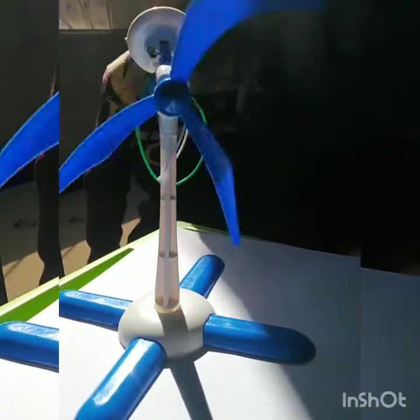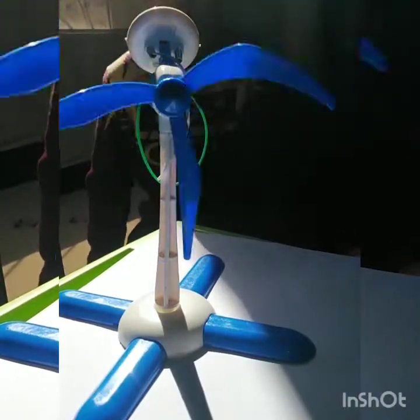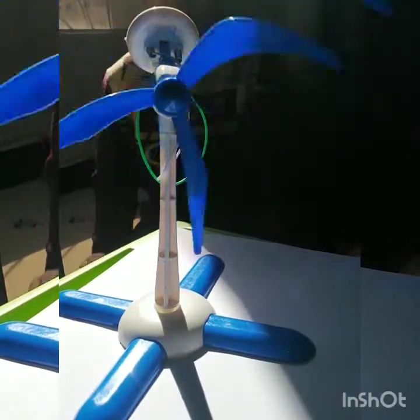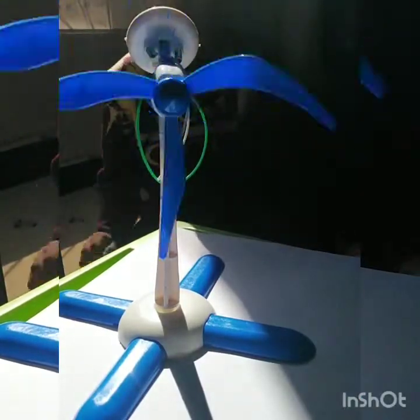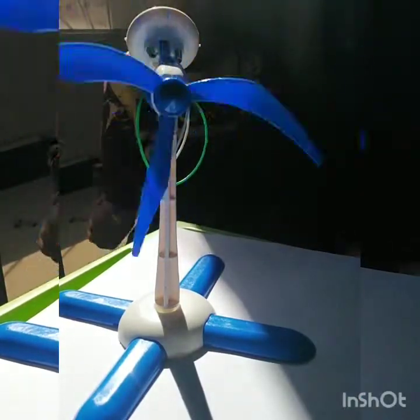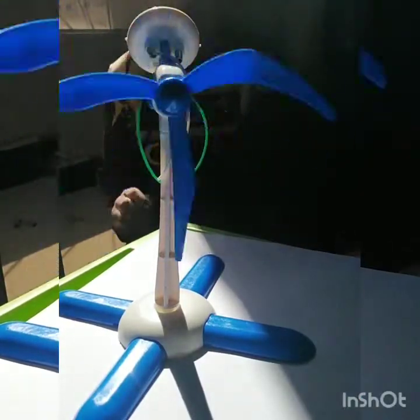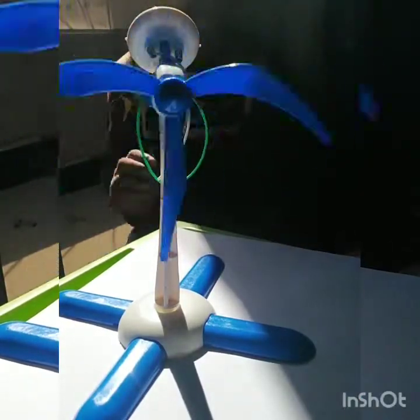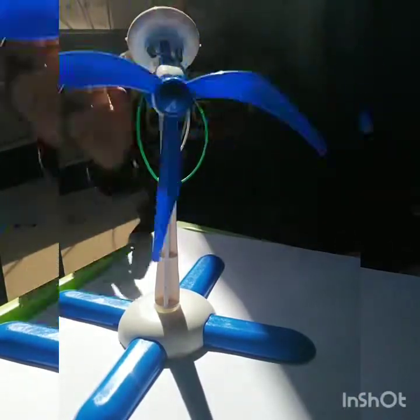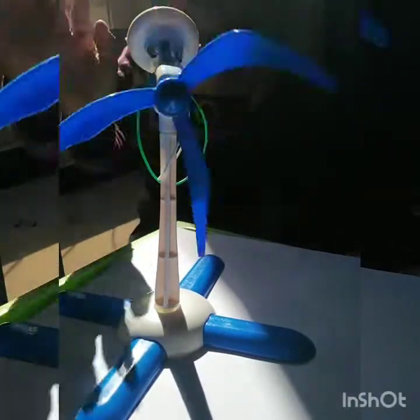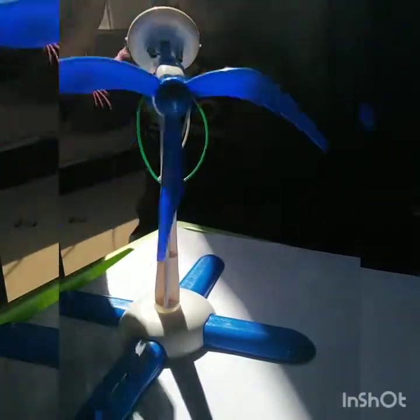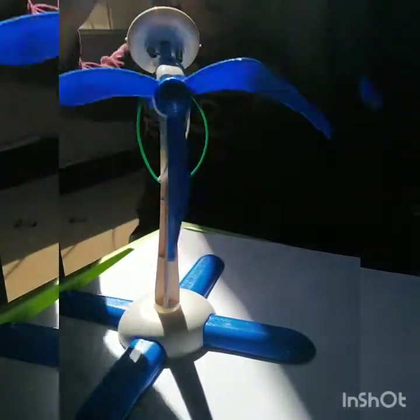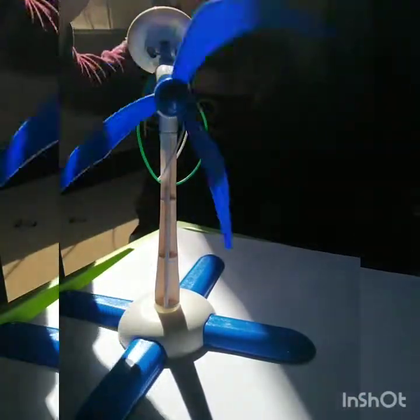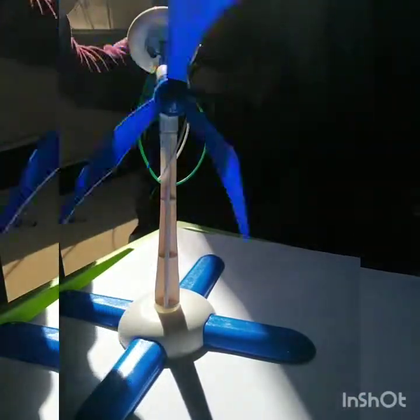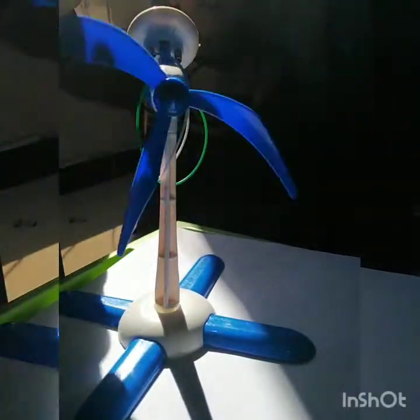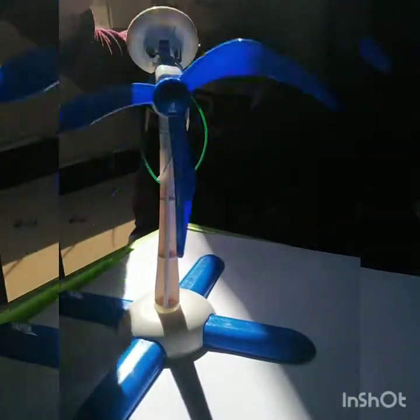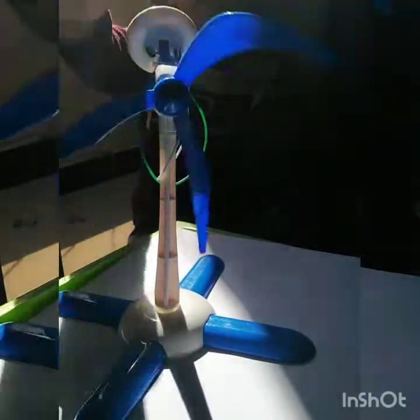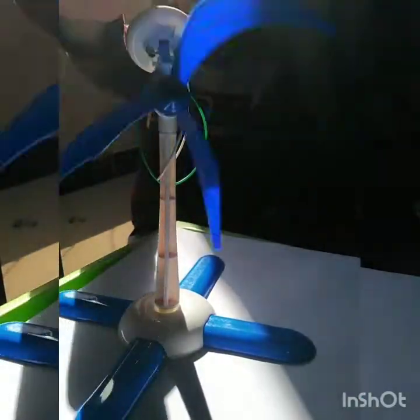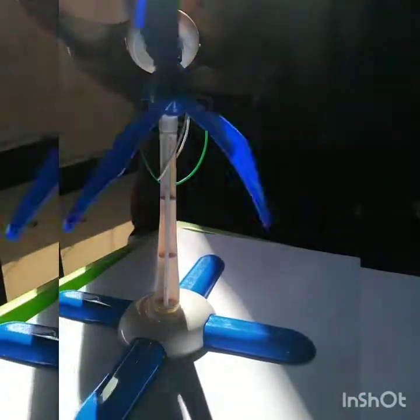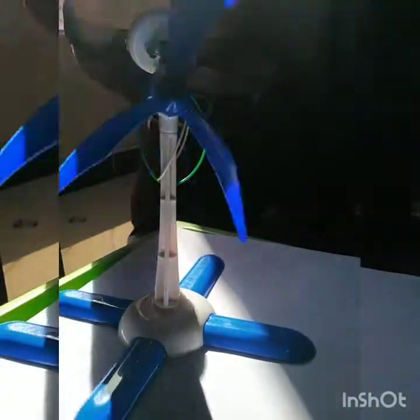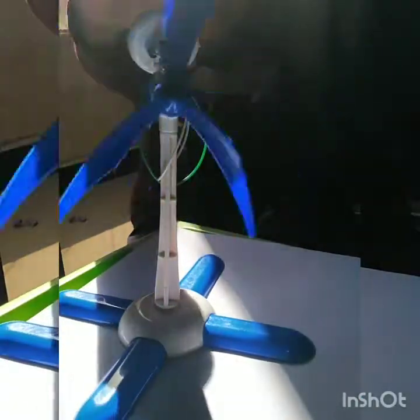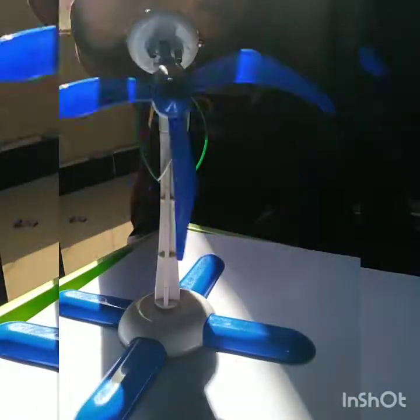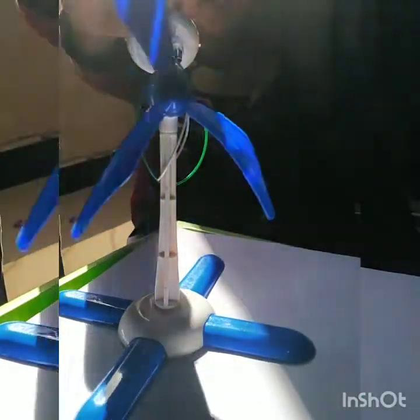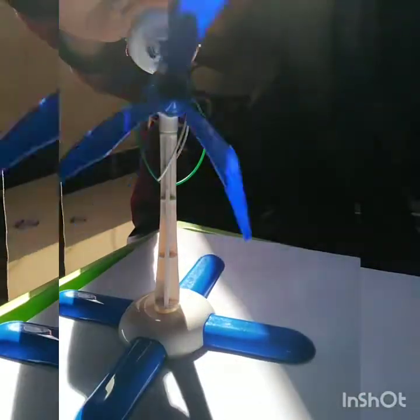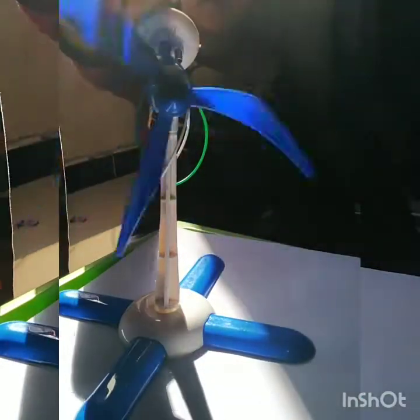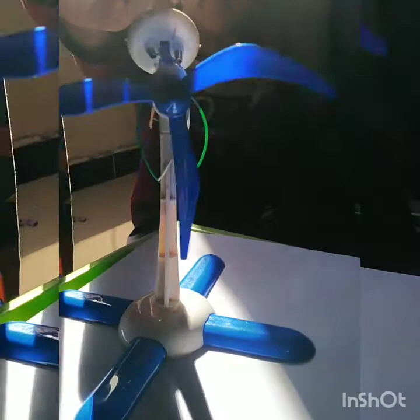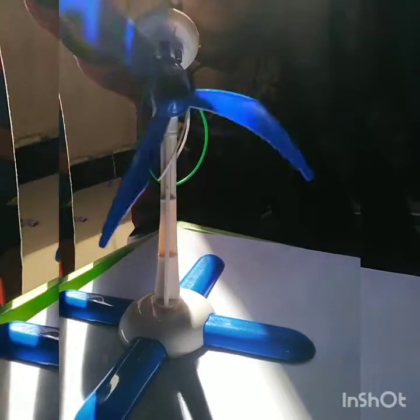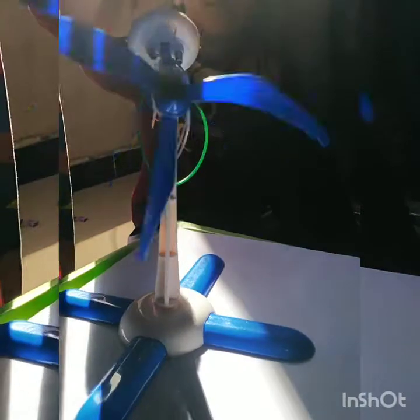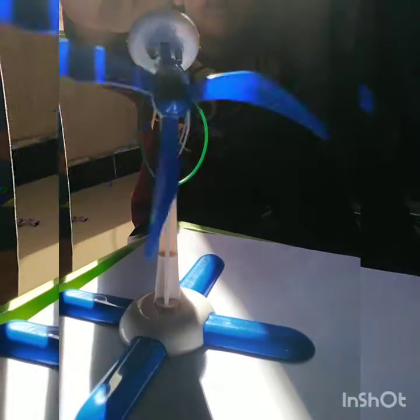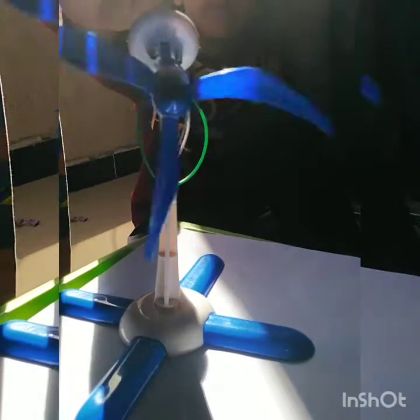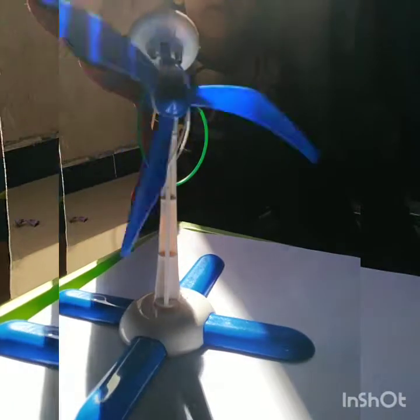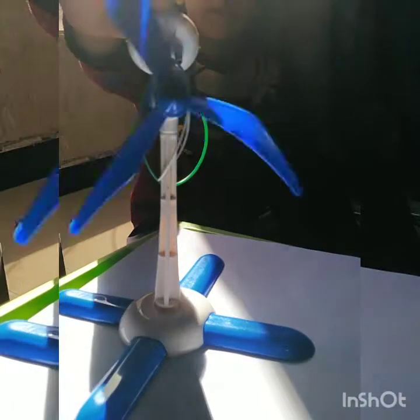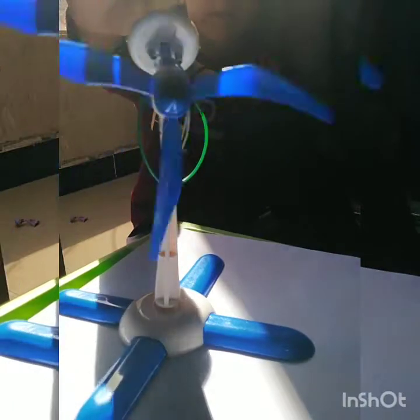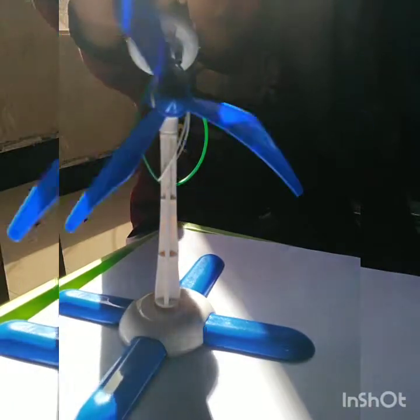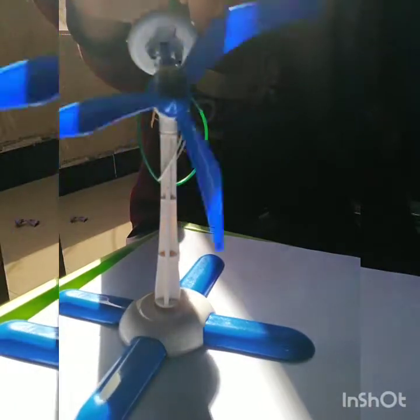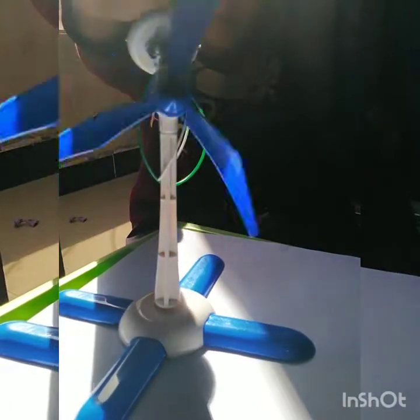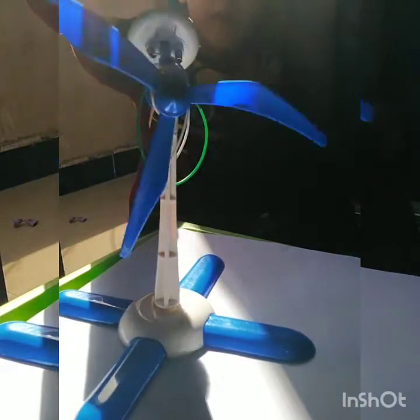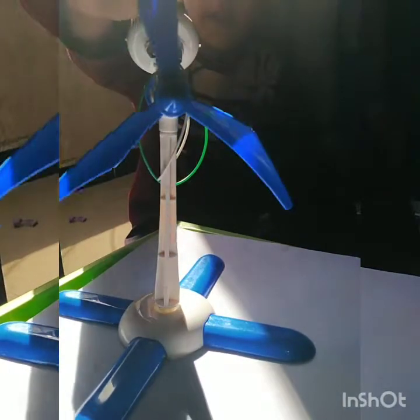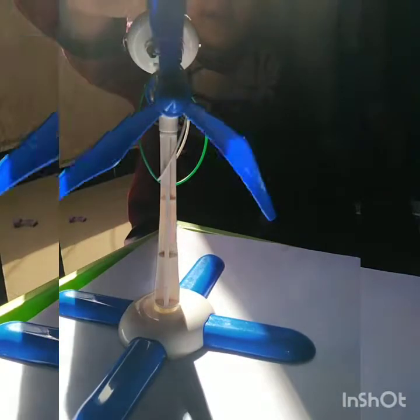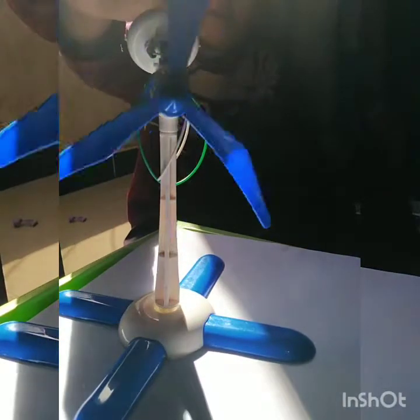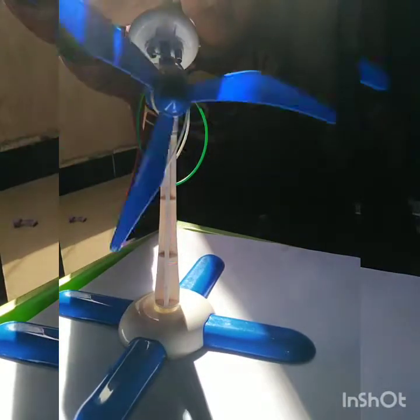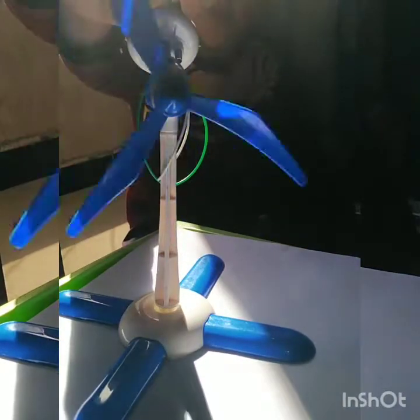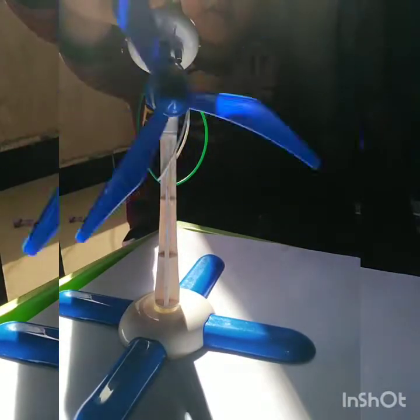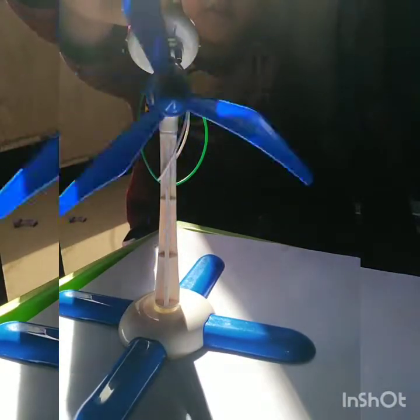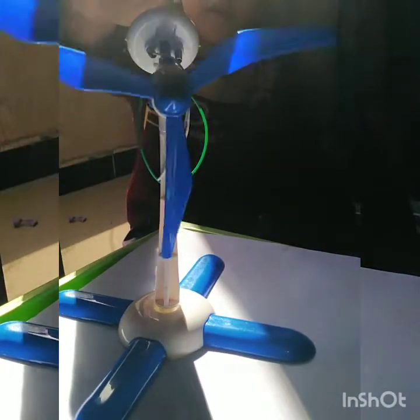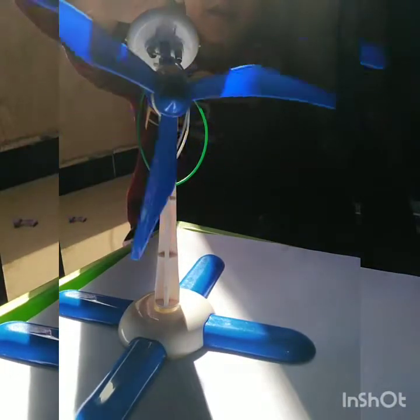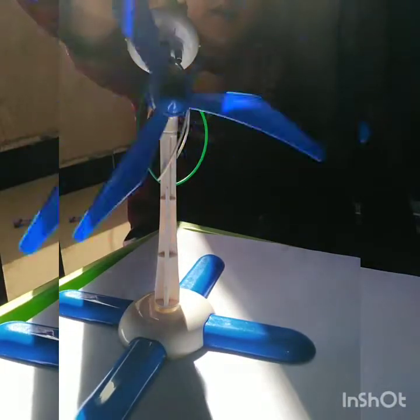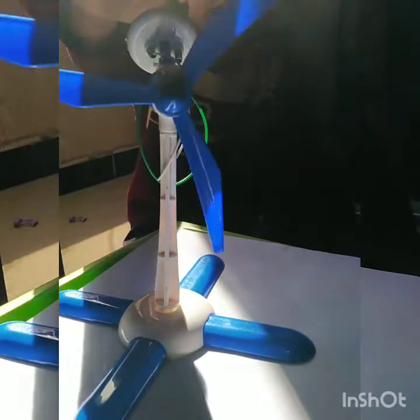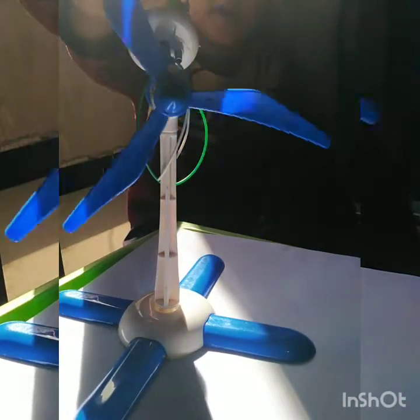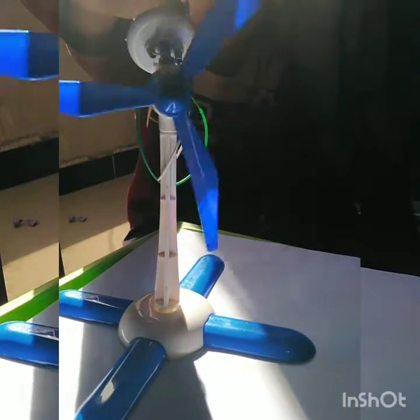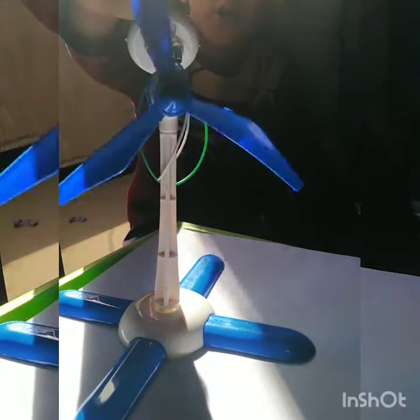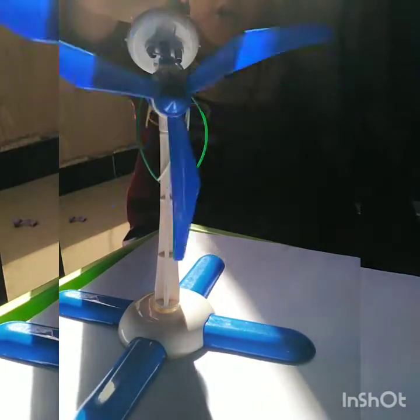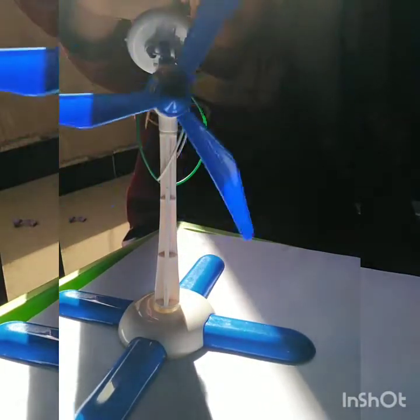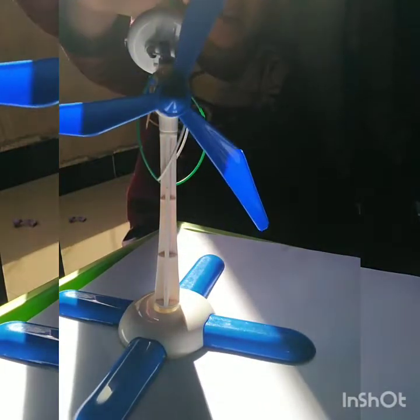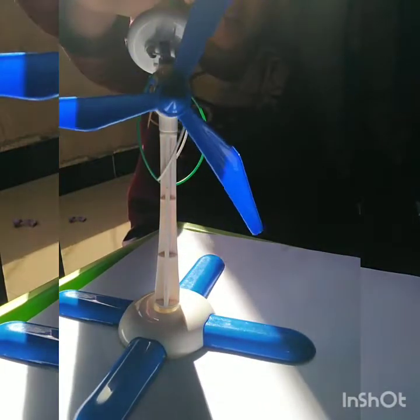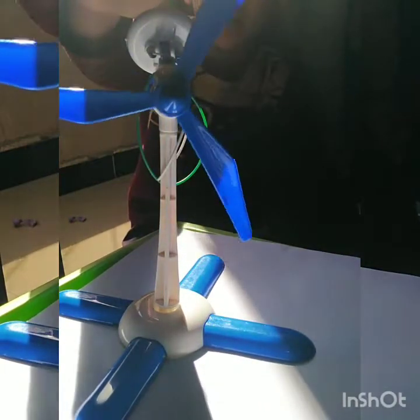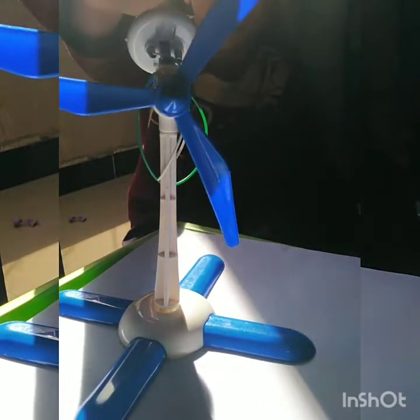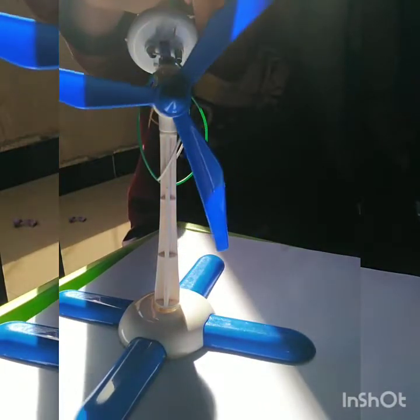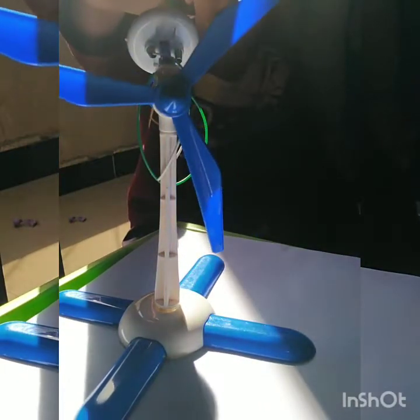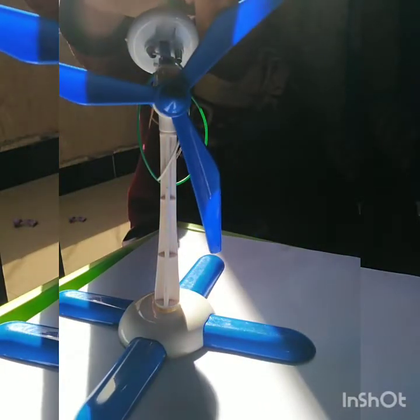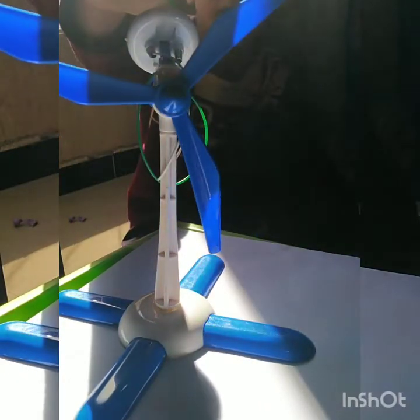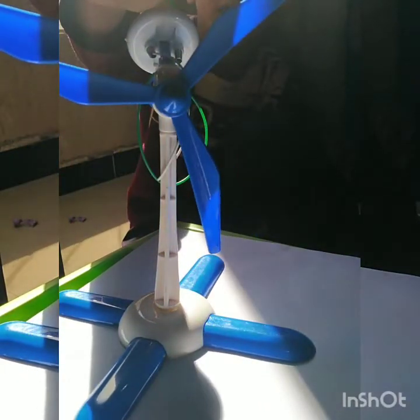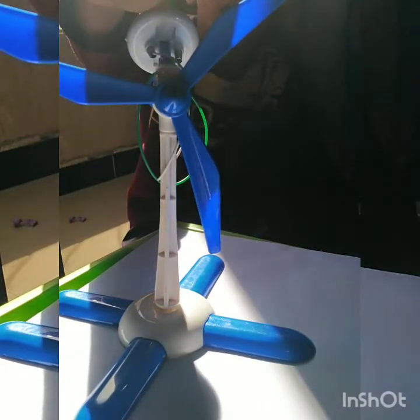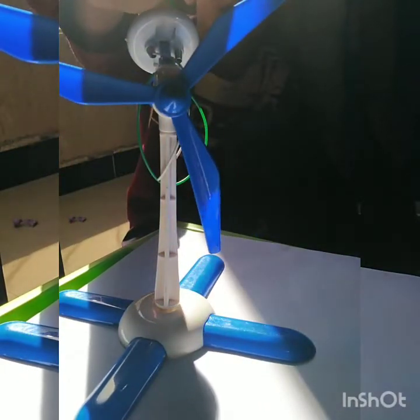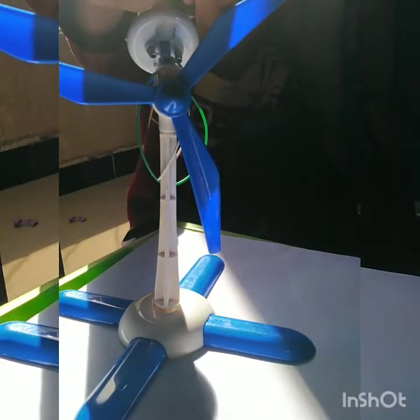Now I will block this sunlight, so it will not work, because it is not getting sunlight.